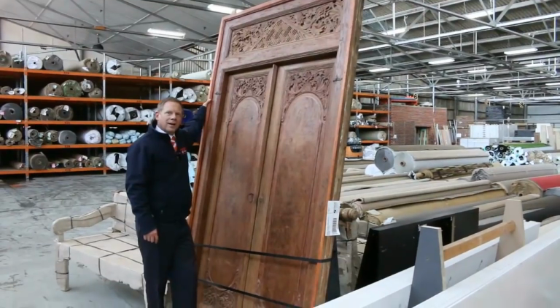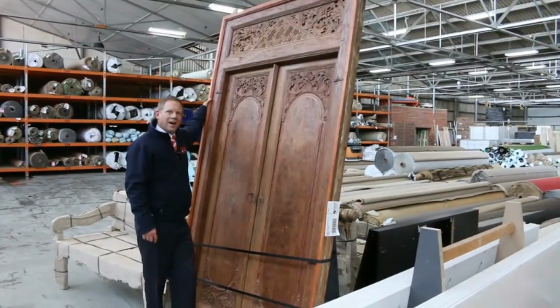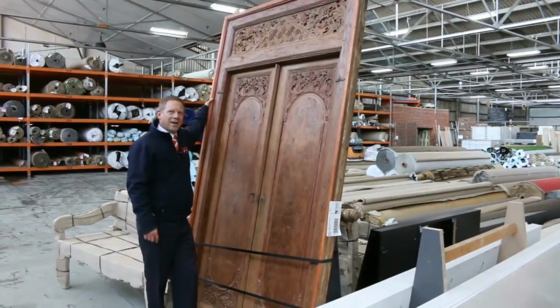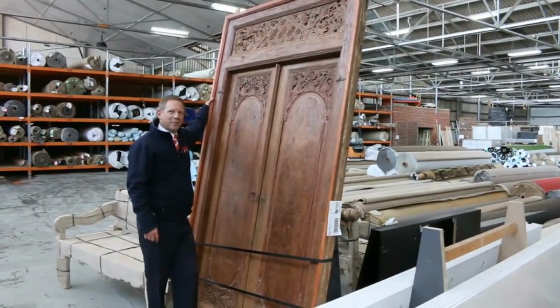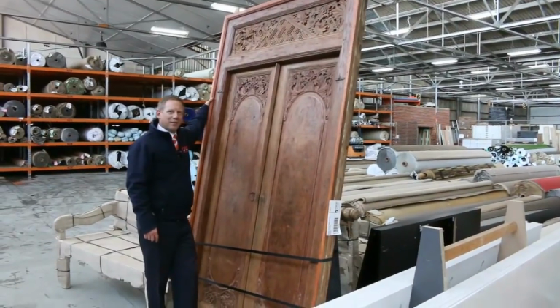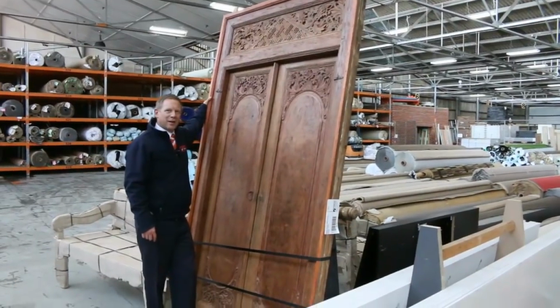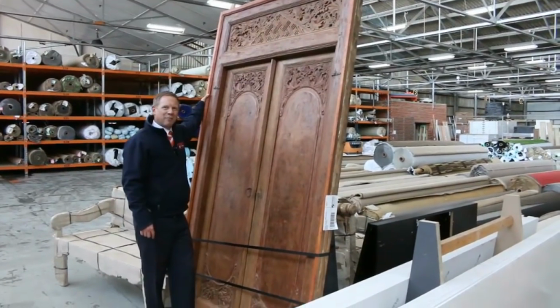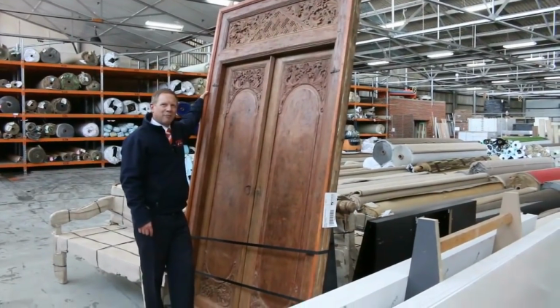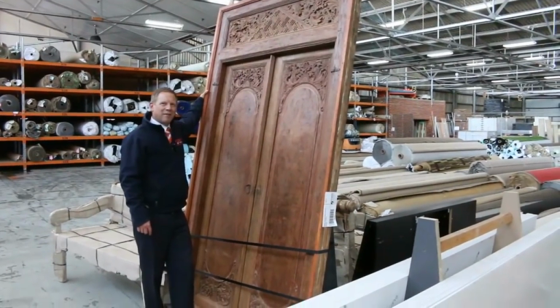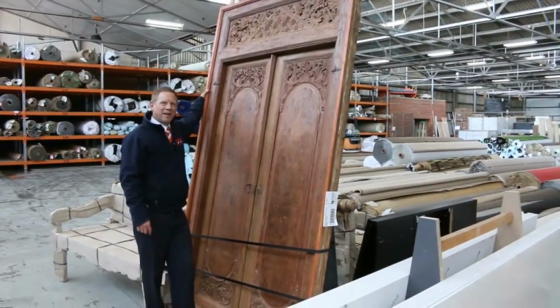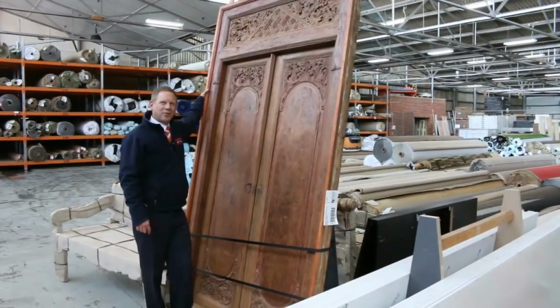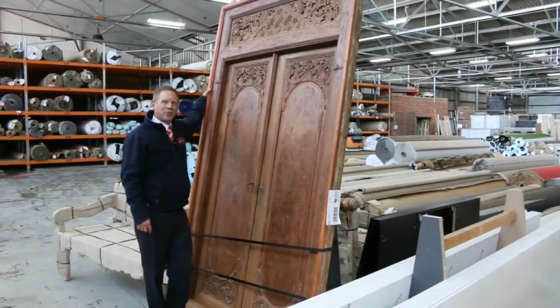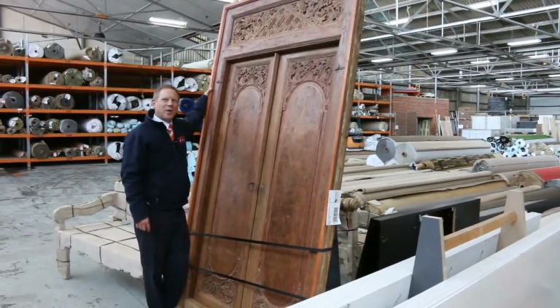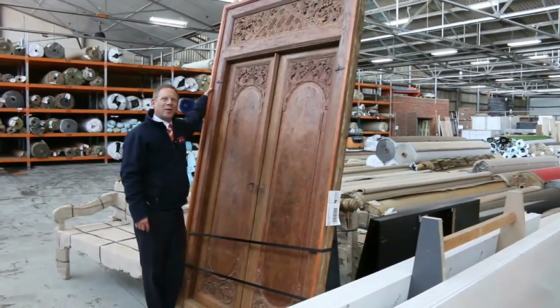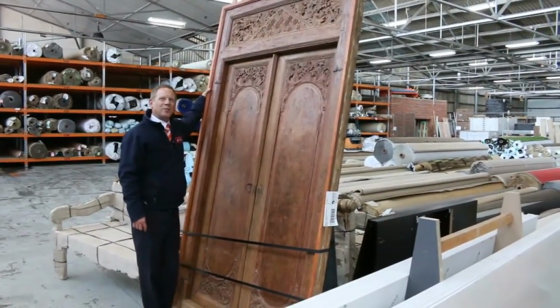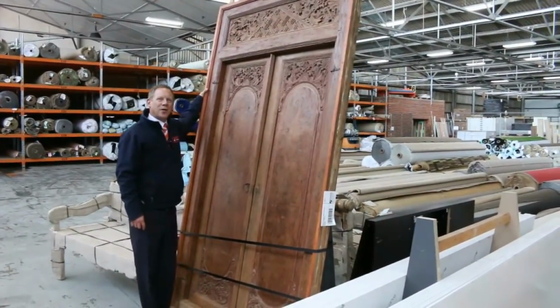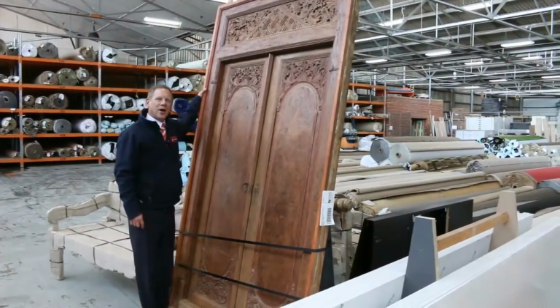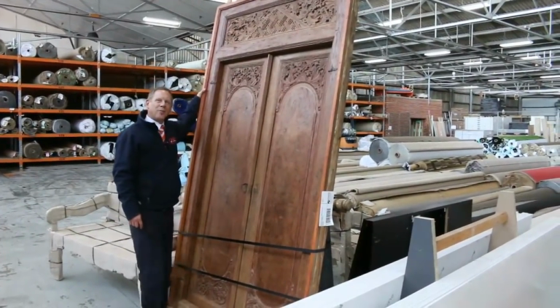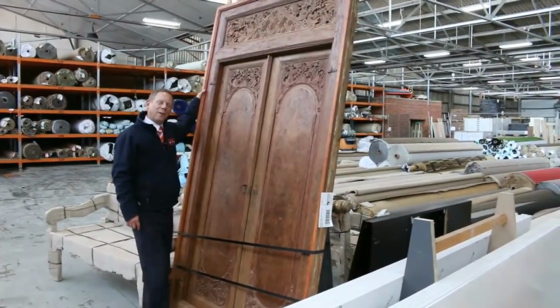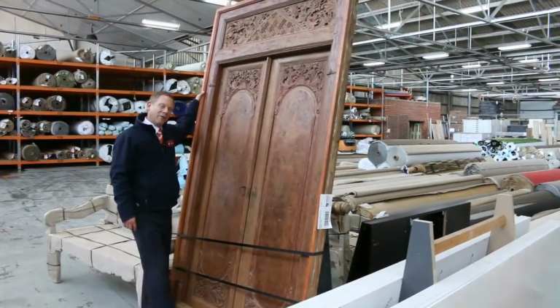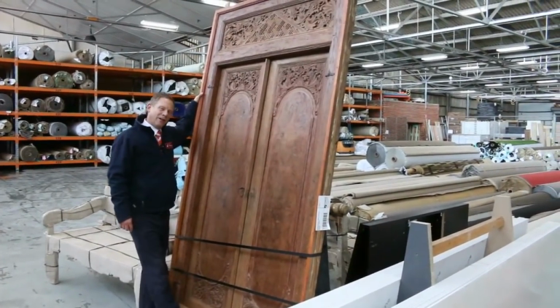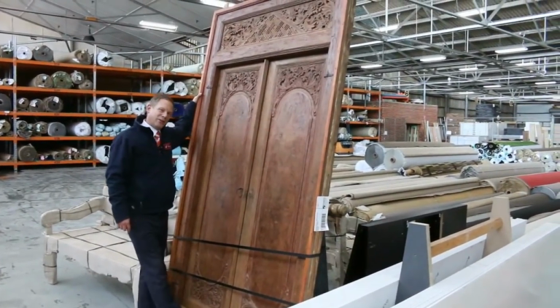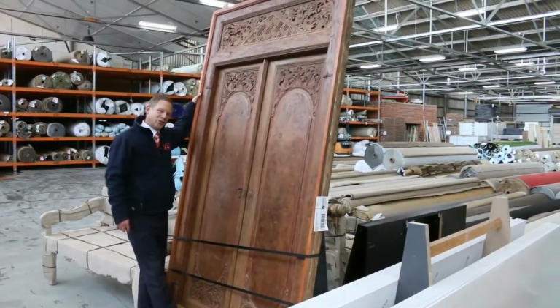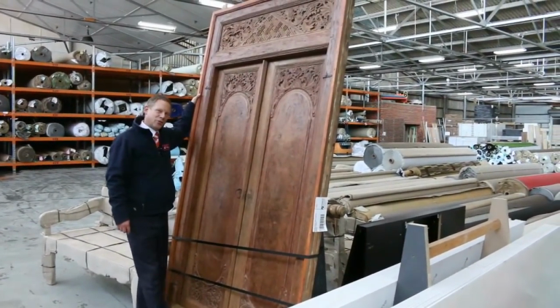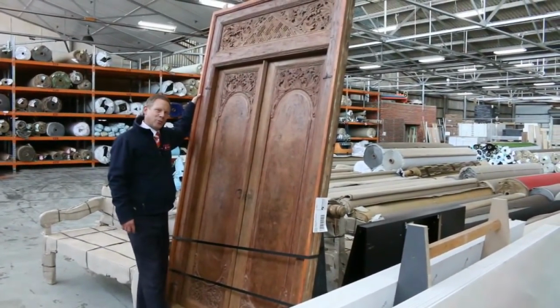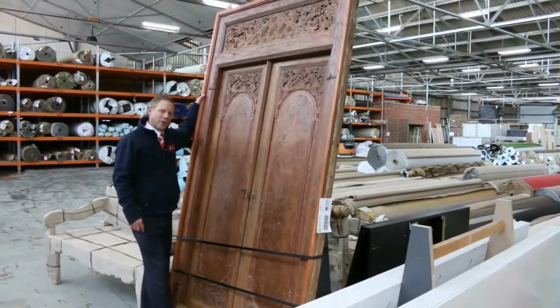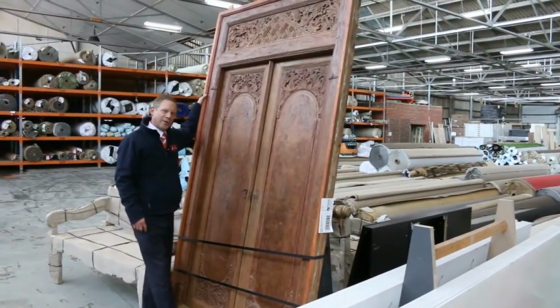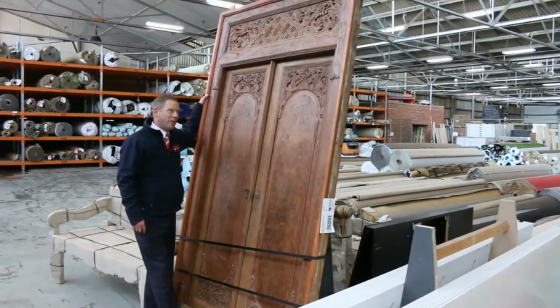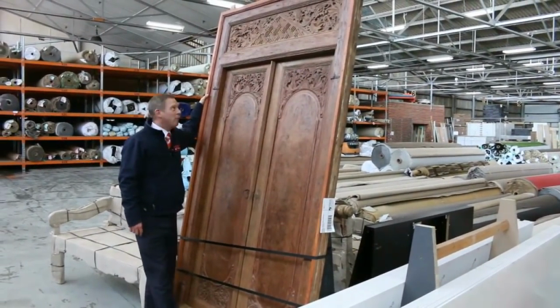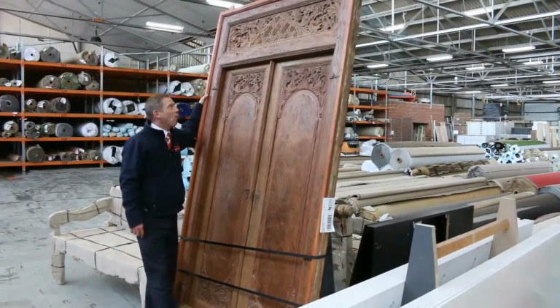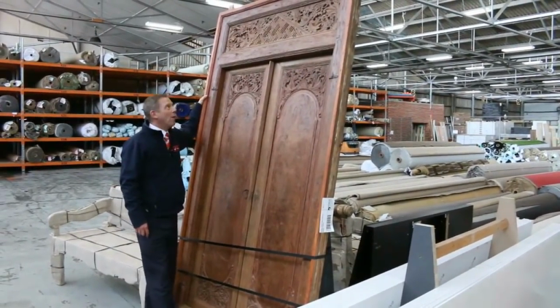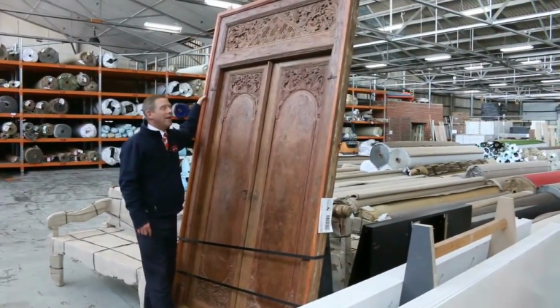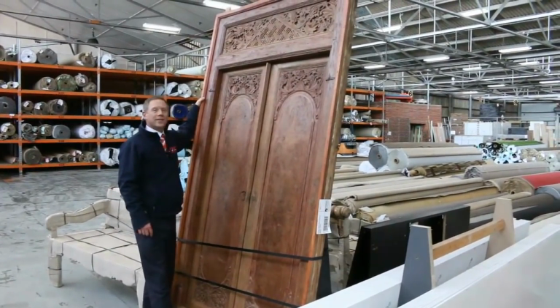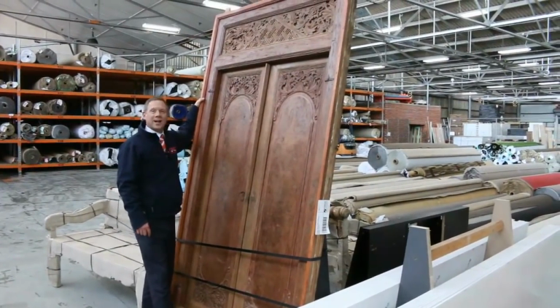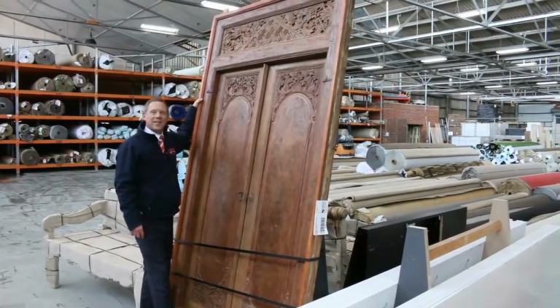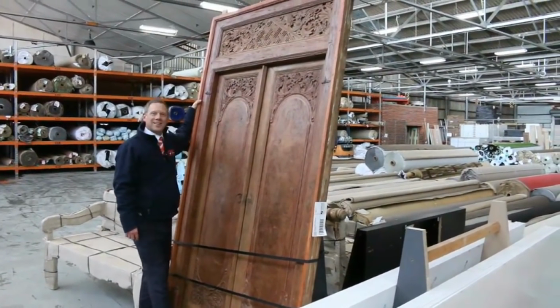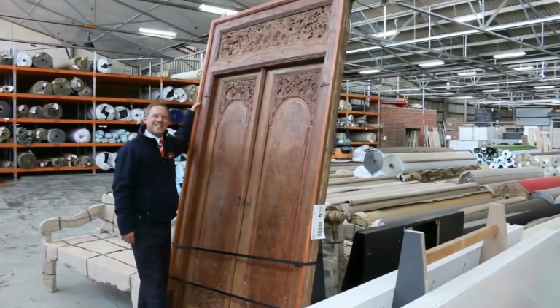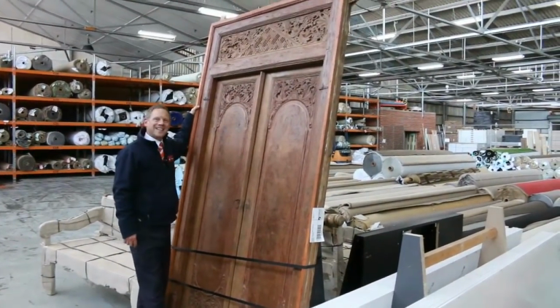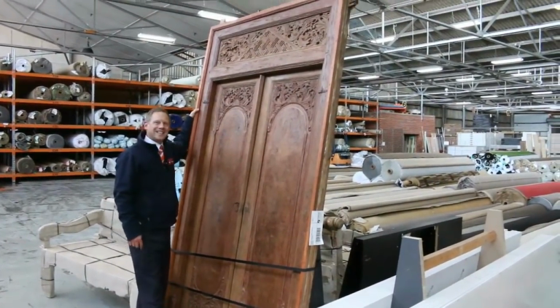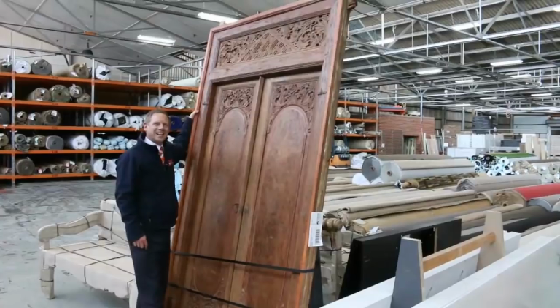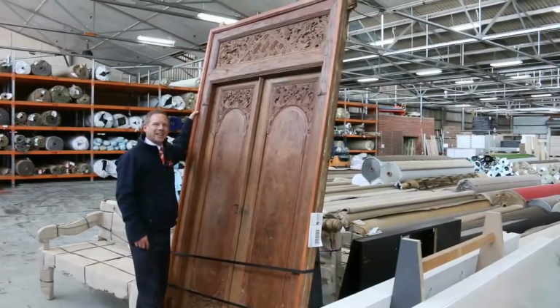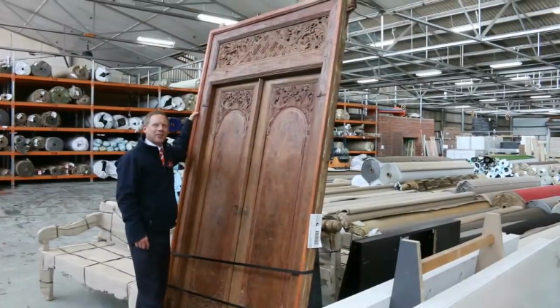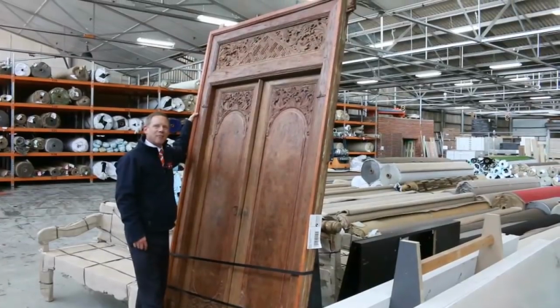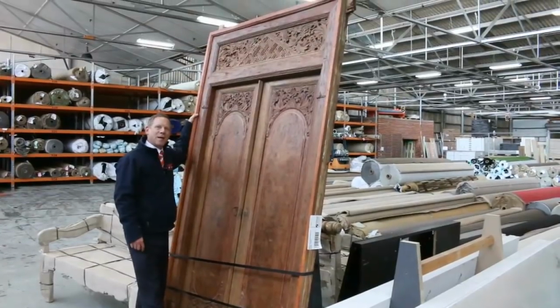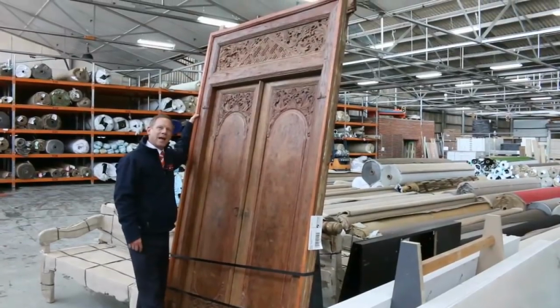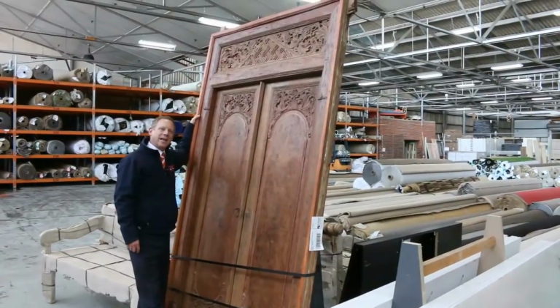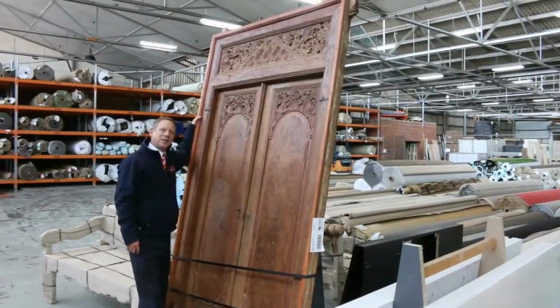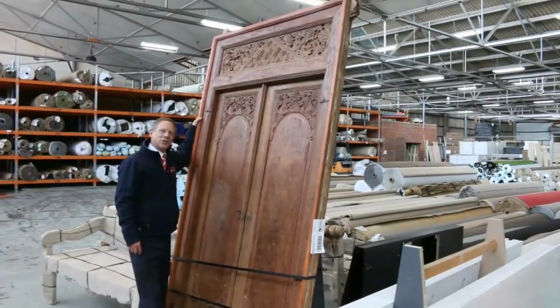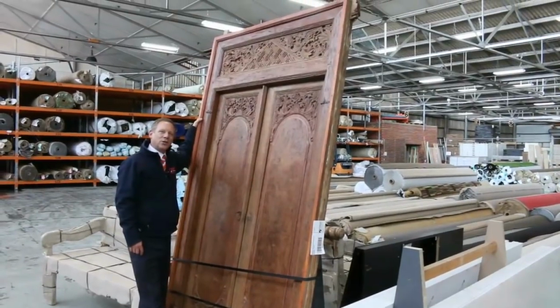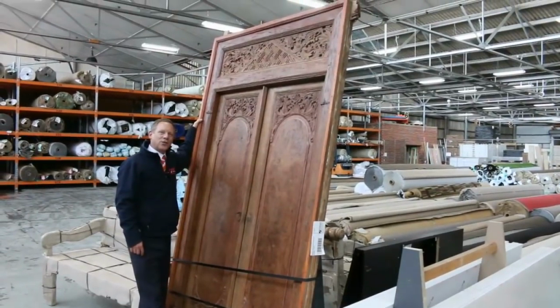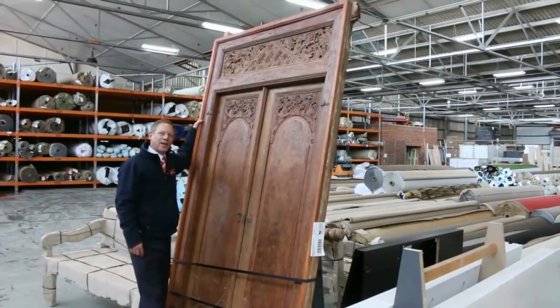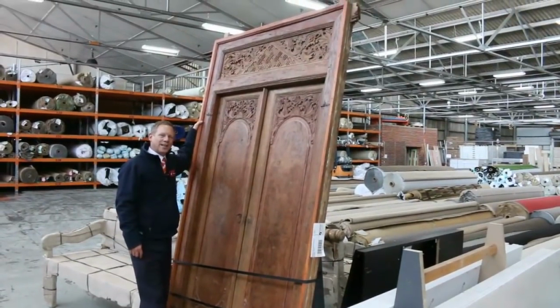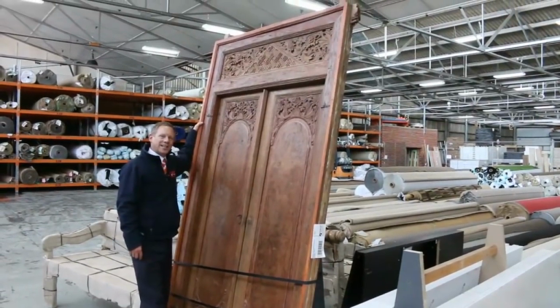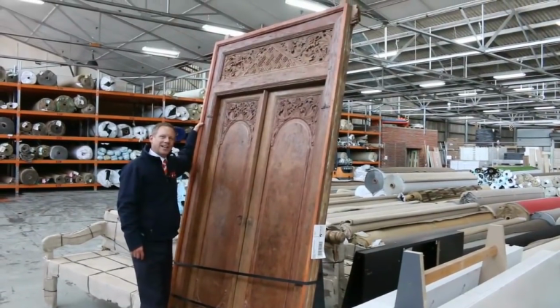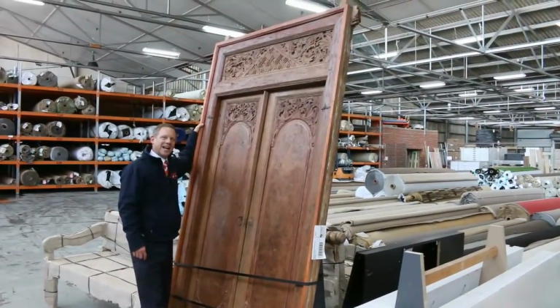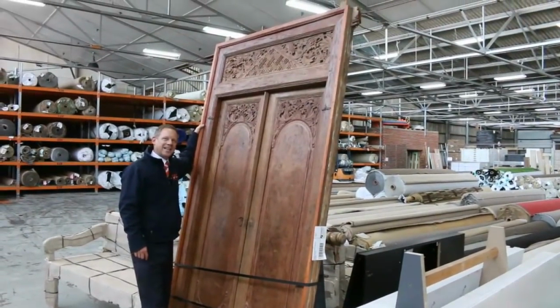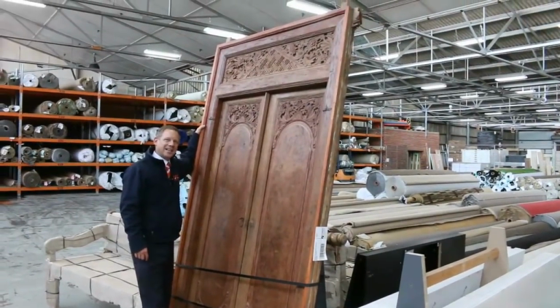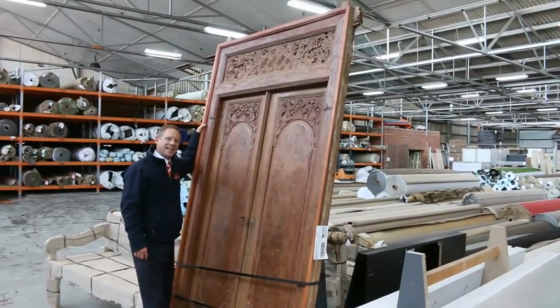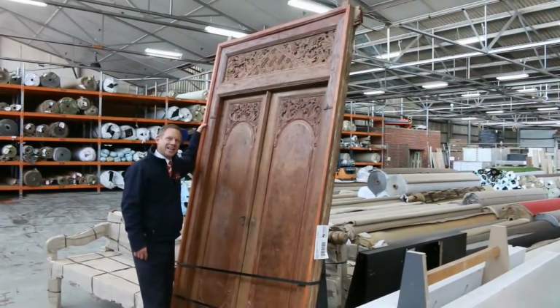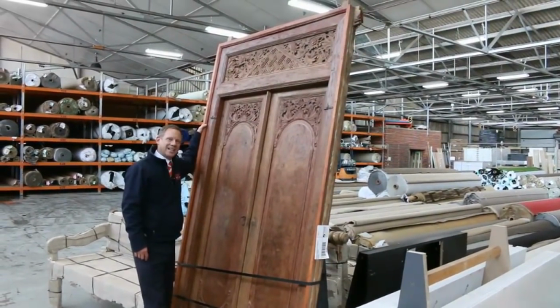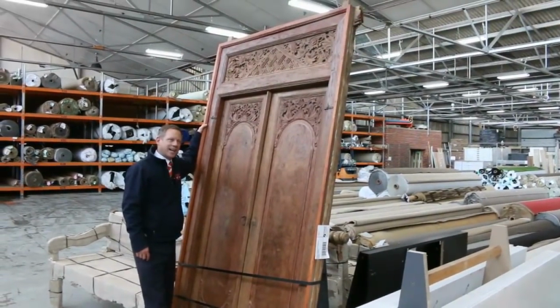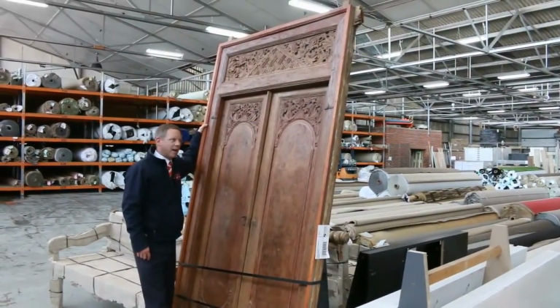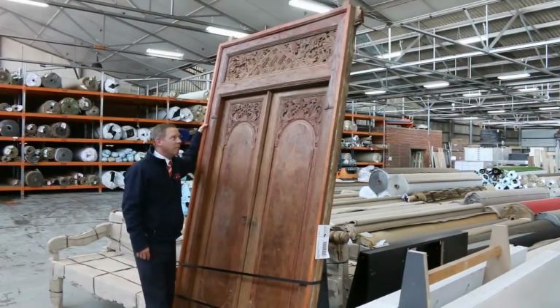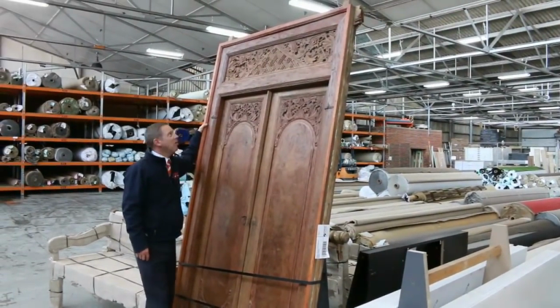Hi, I'm Liam from Fowles and welcome to the Home Renovators Auction Preview for Wednesday the 16th of May 2018 at 10am.